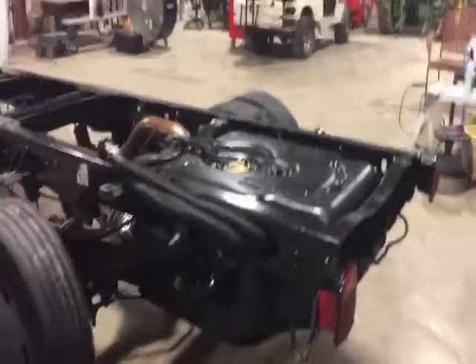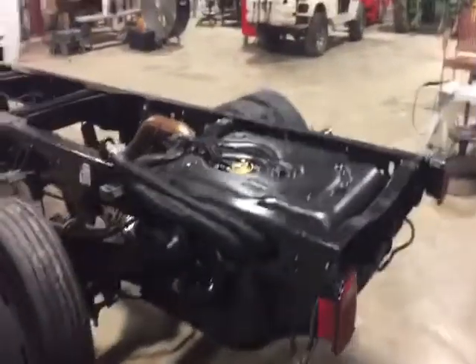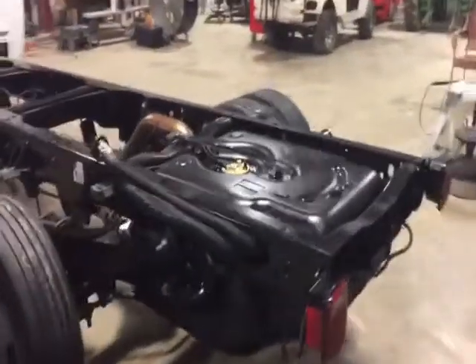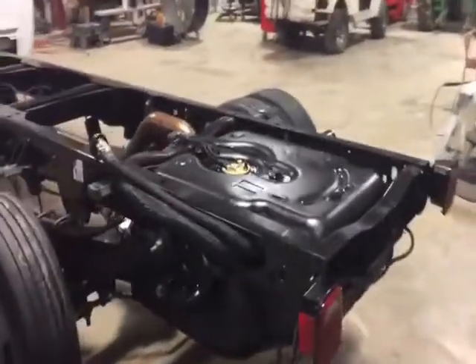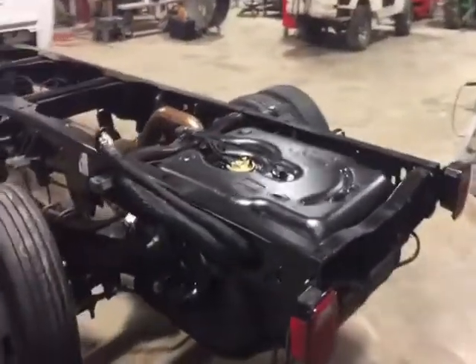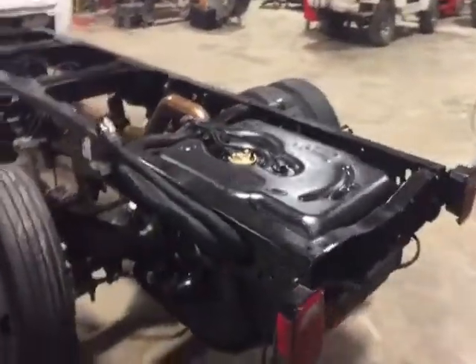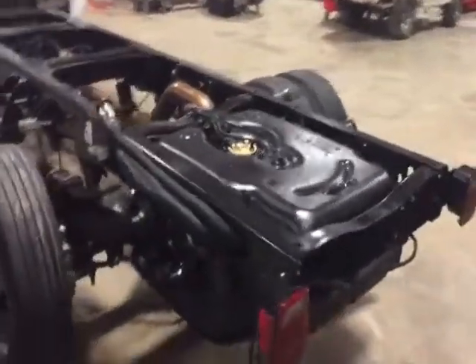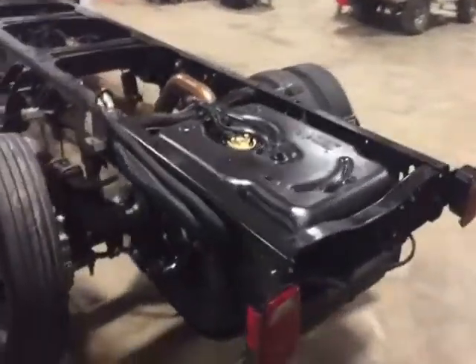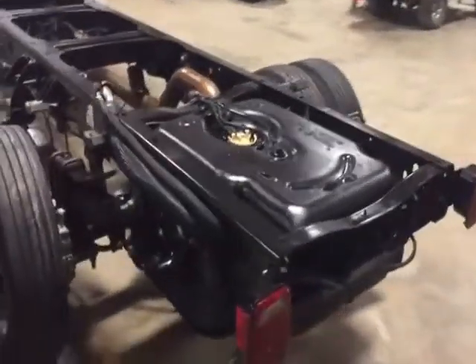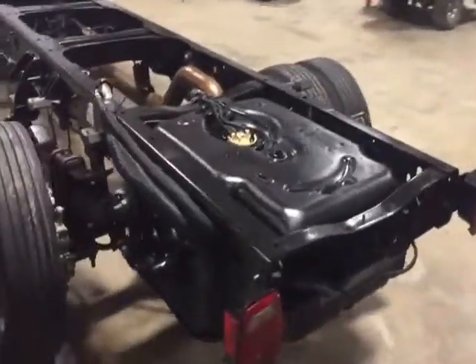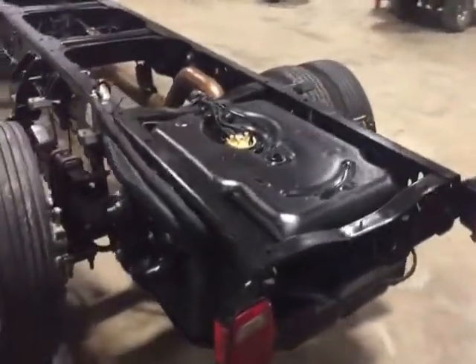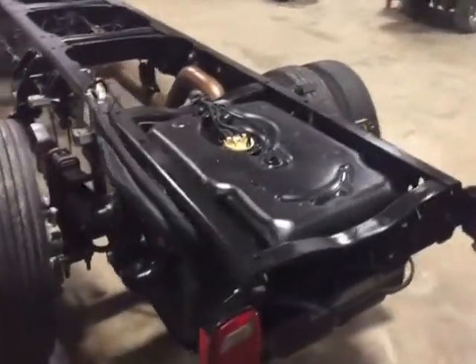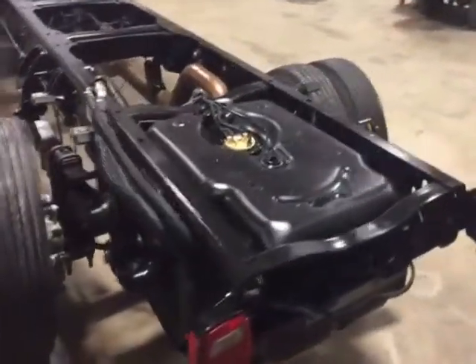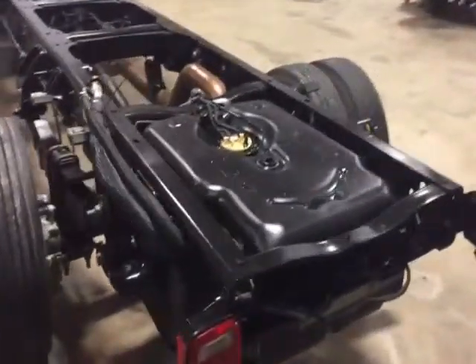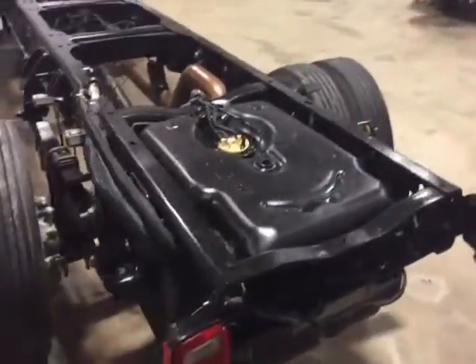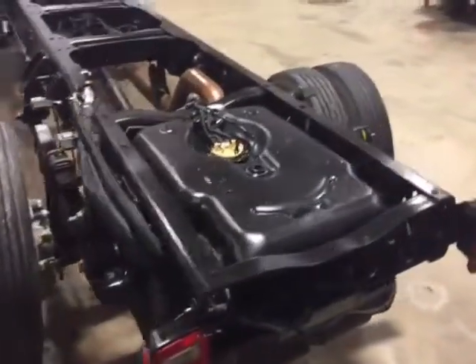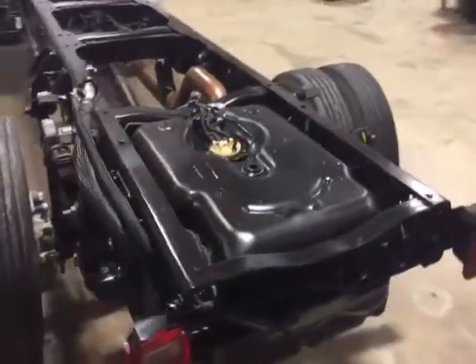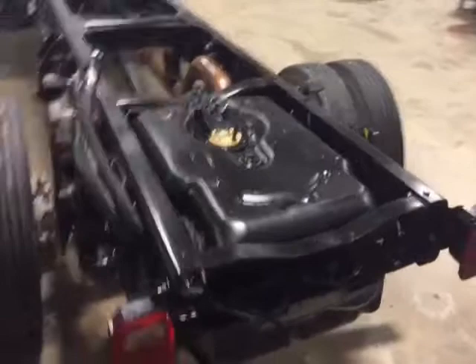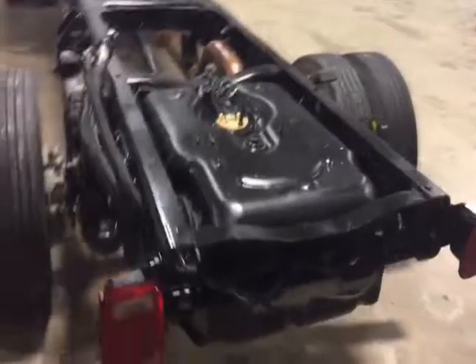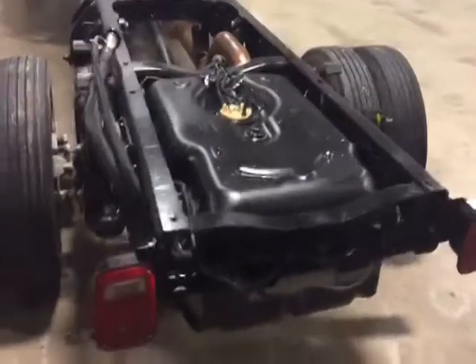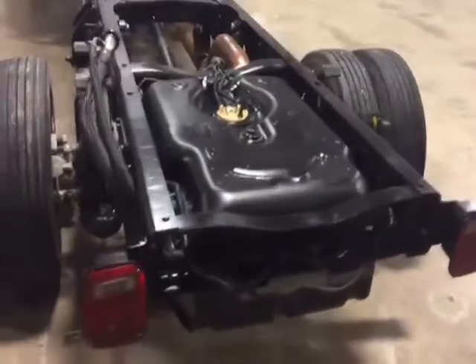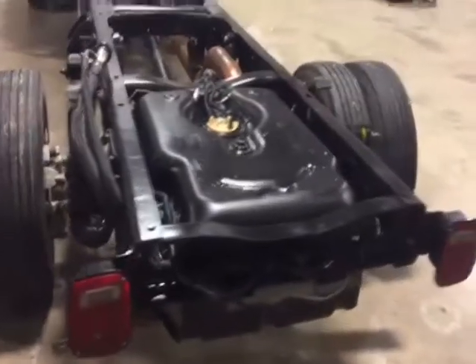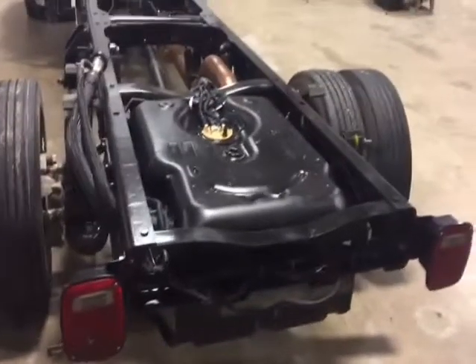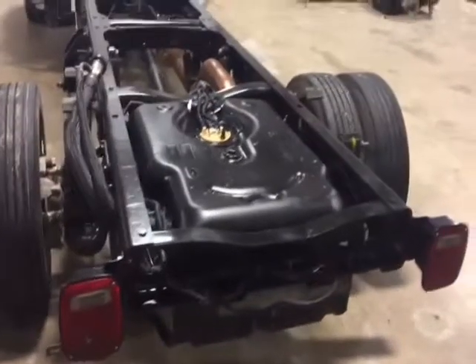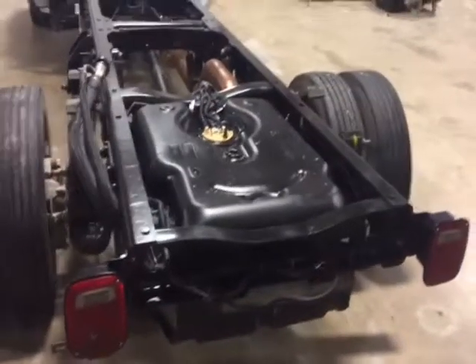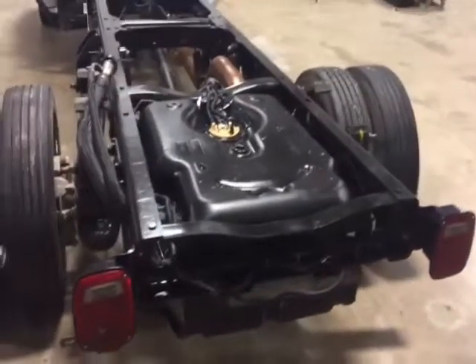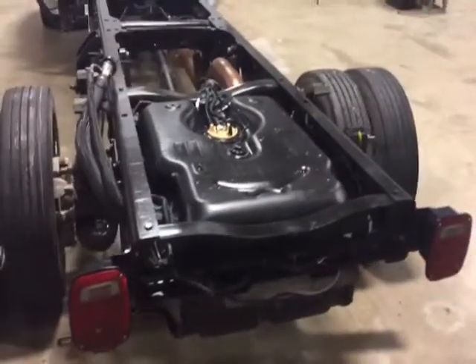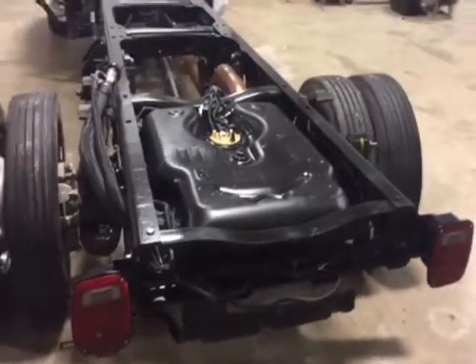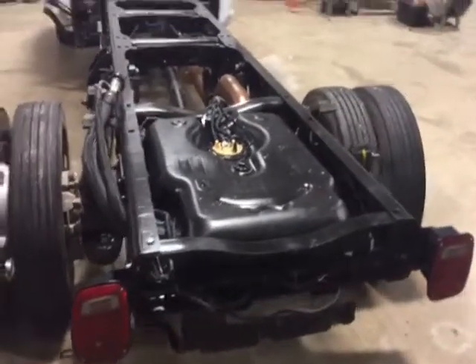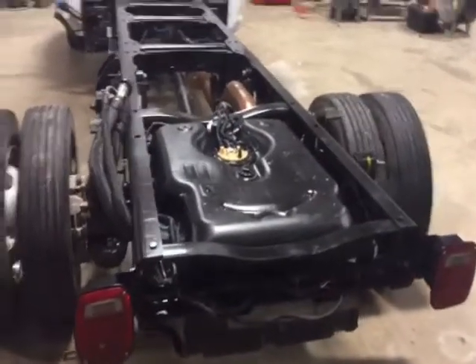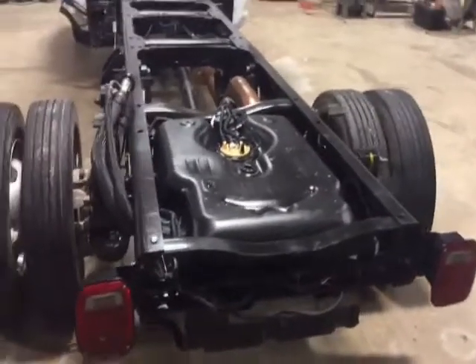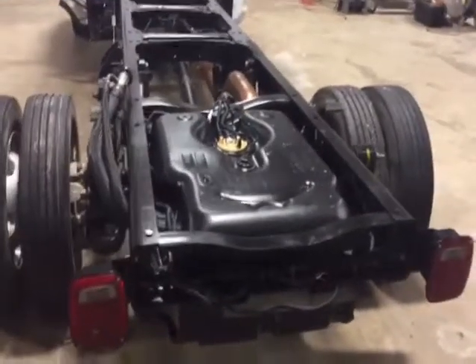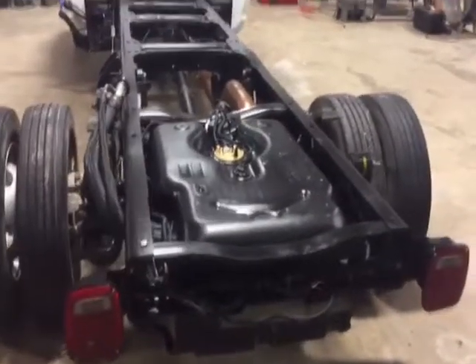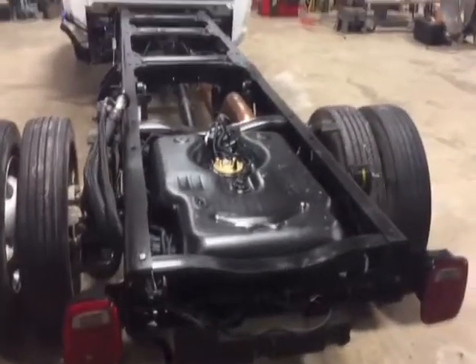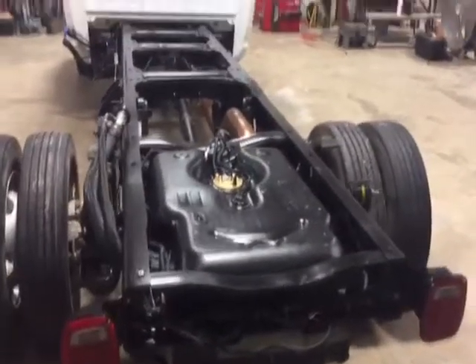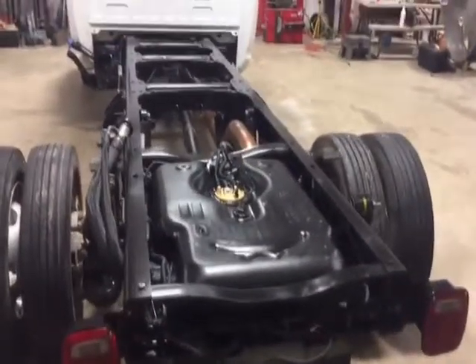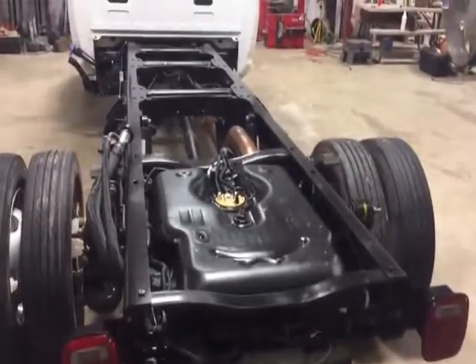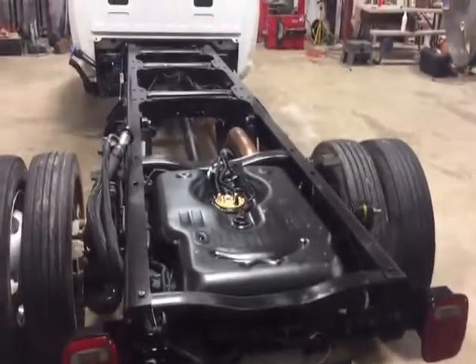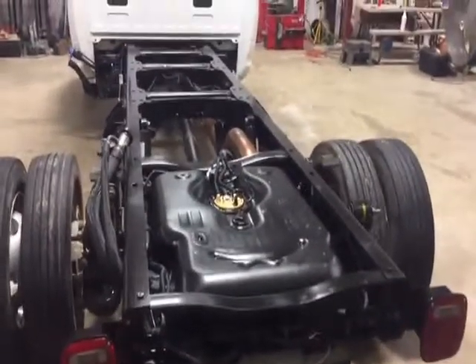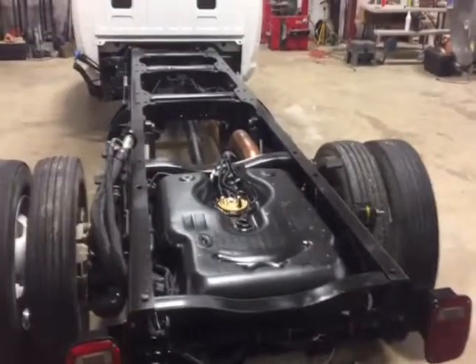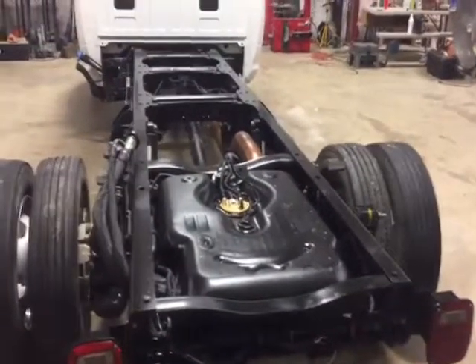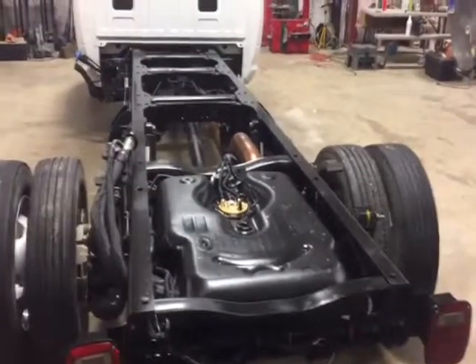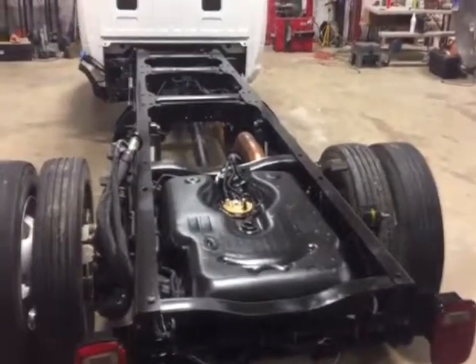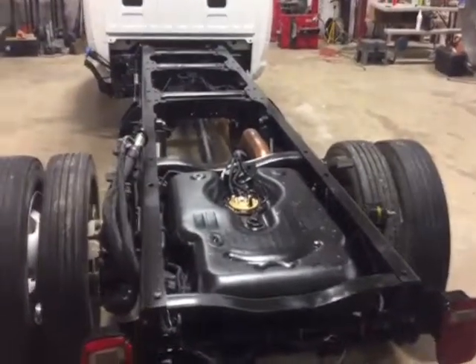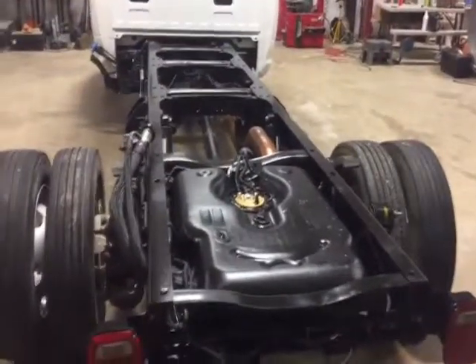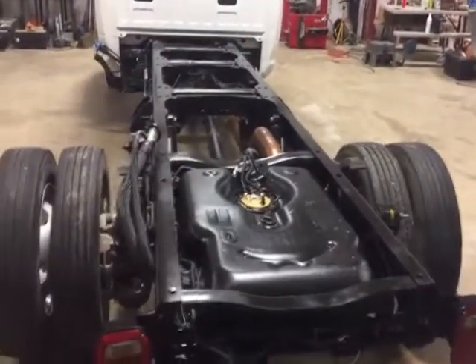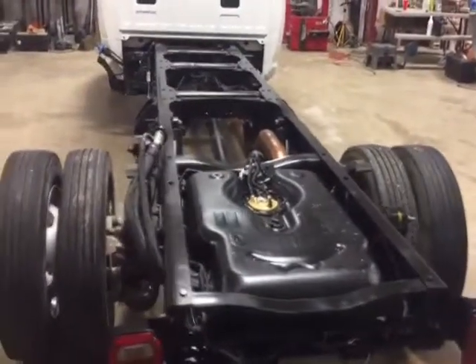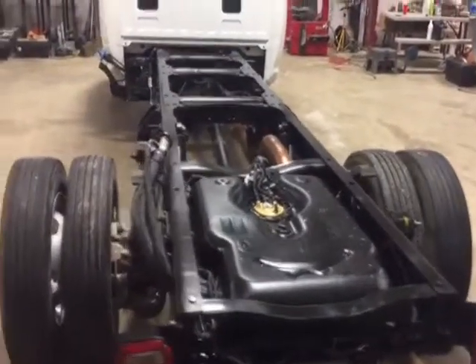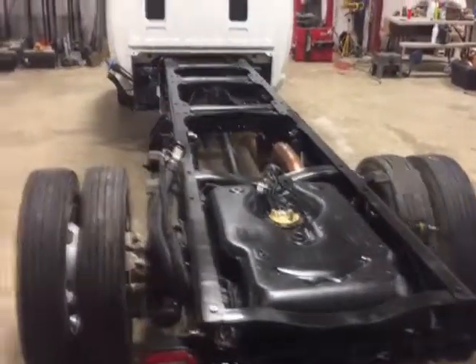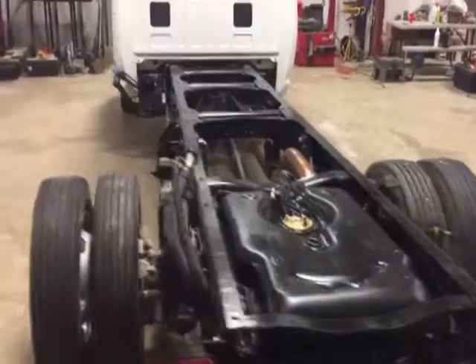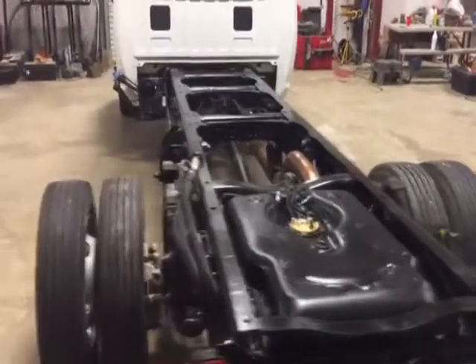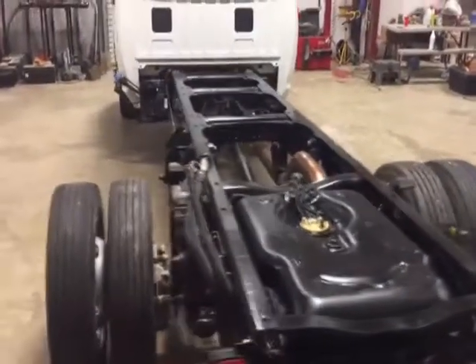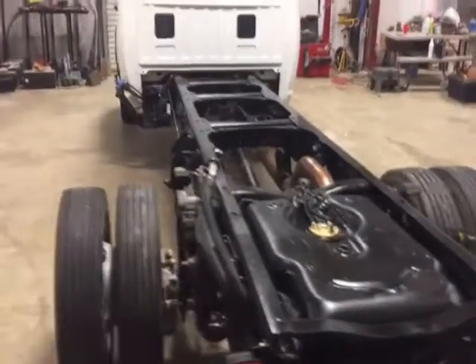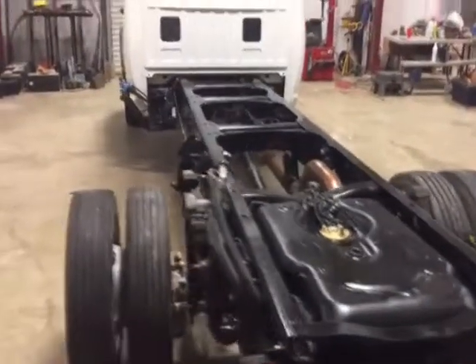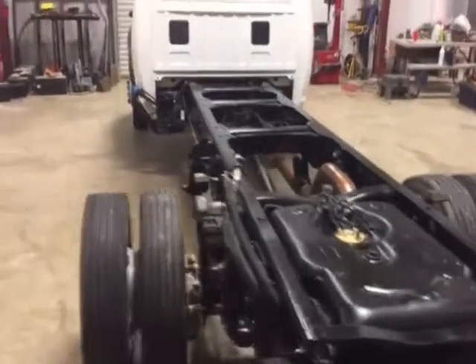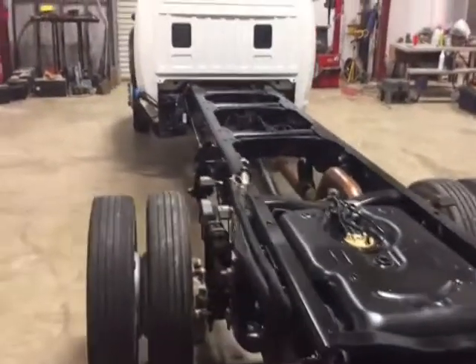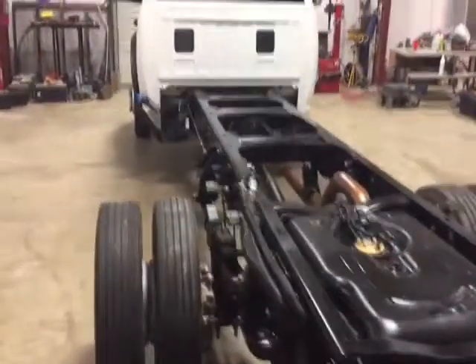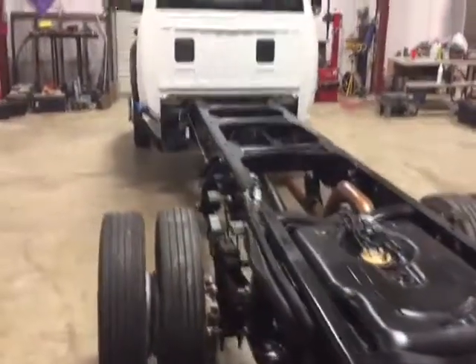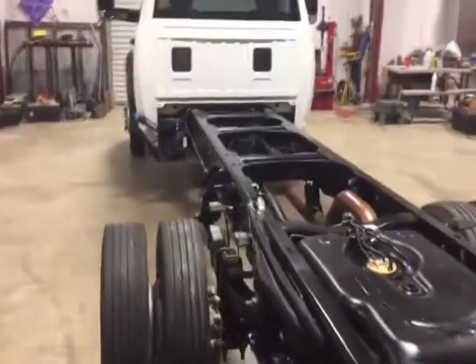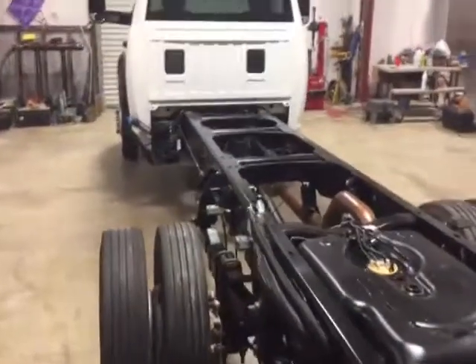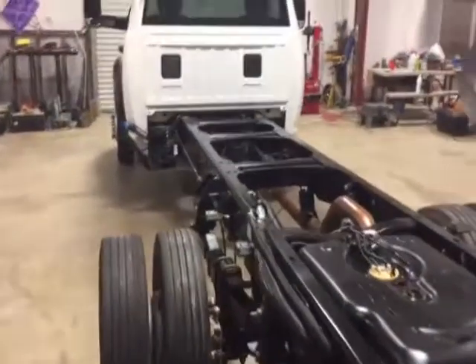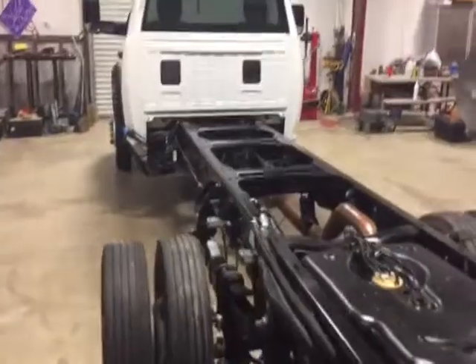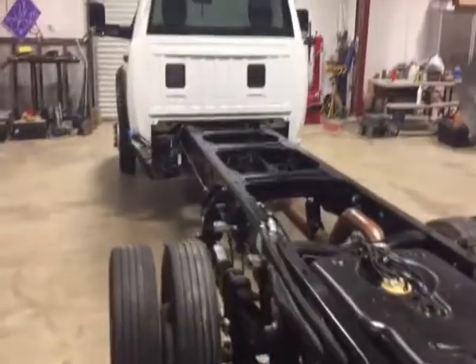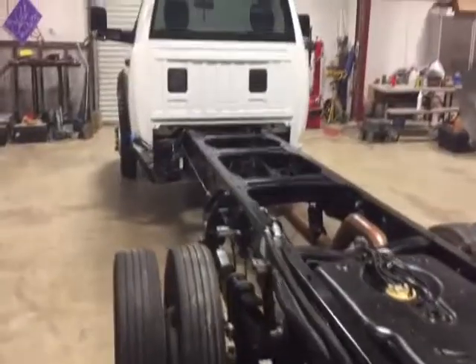Looking down the frame, it's got a 13-foot frame from the back of the cab to the end of the frame. This is a 2011 Dodge 4500.